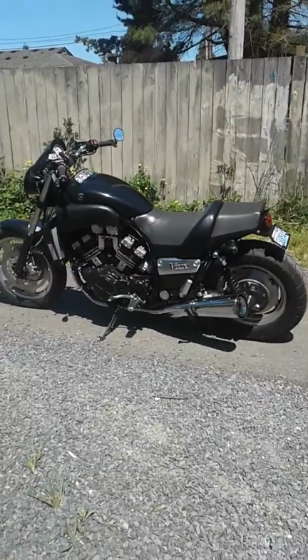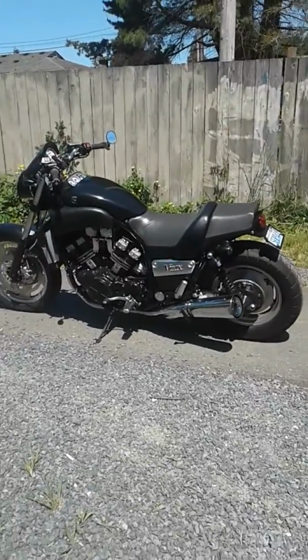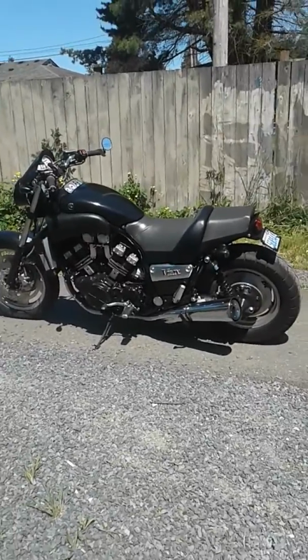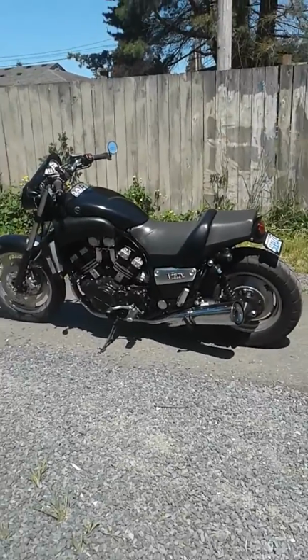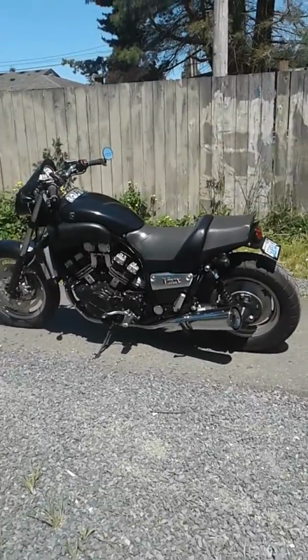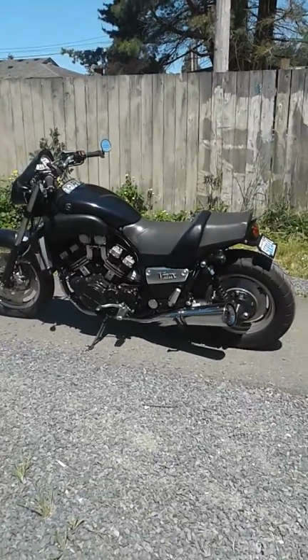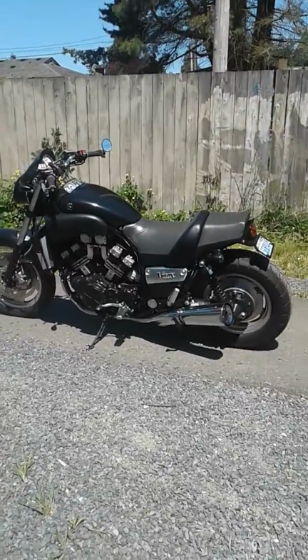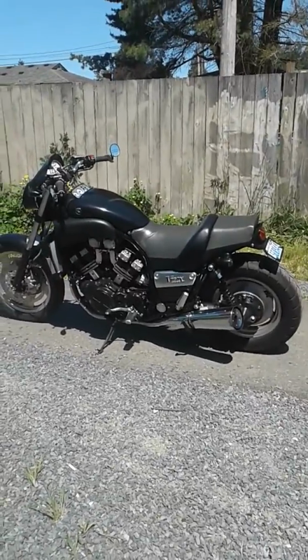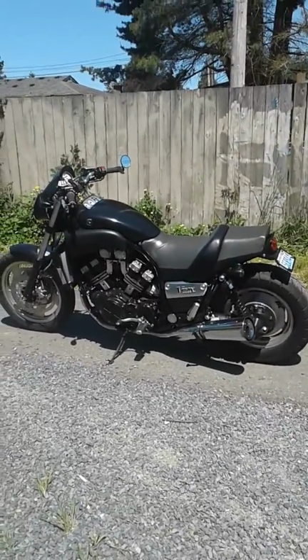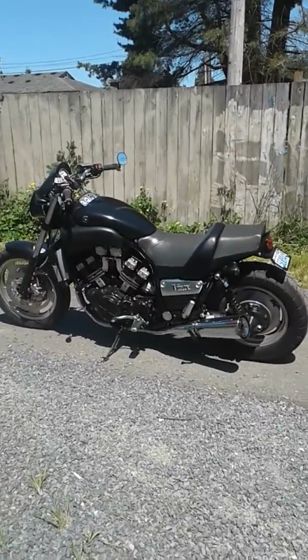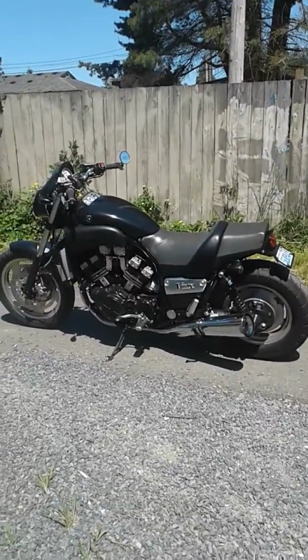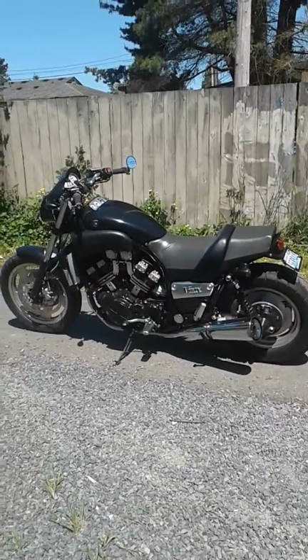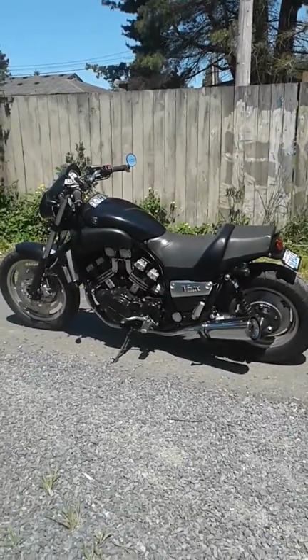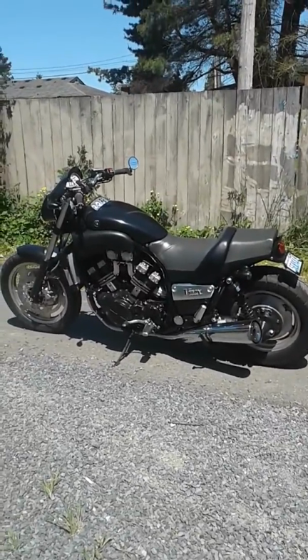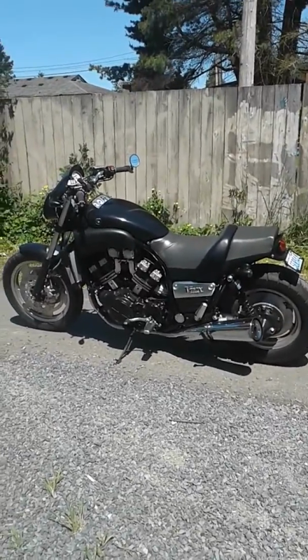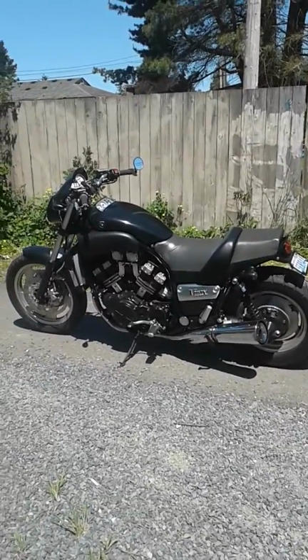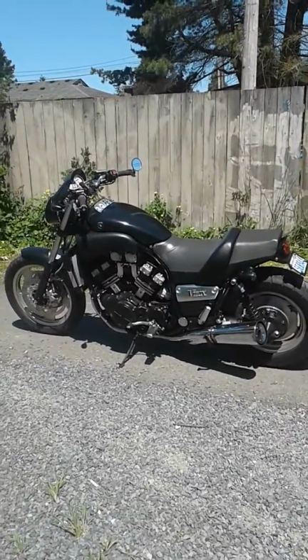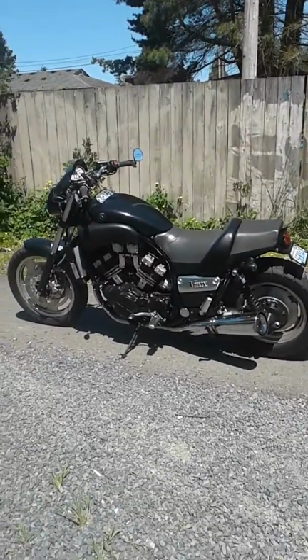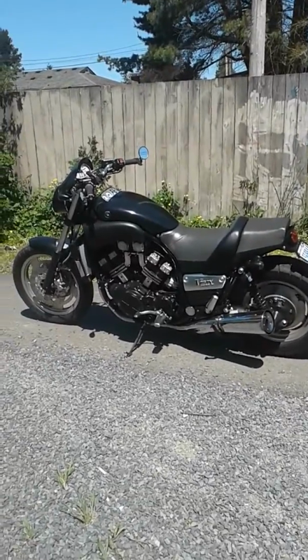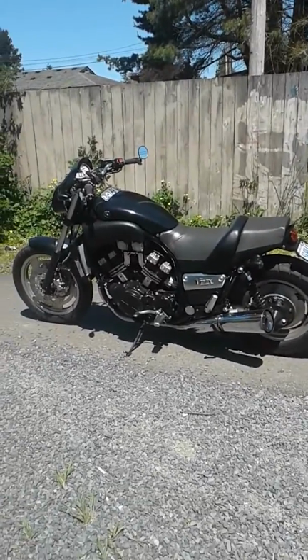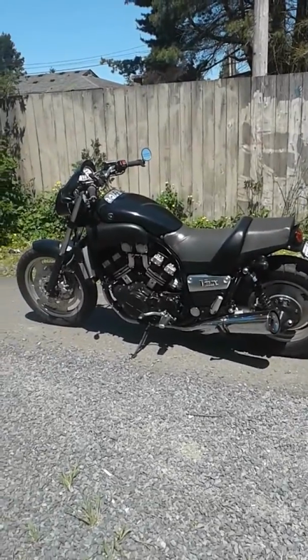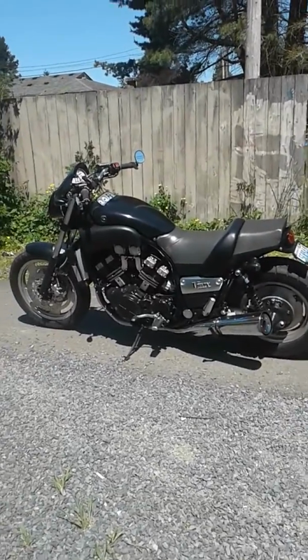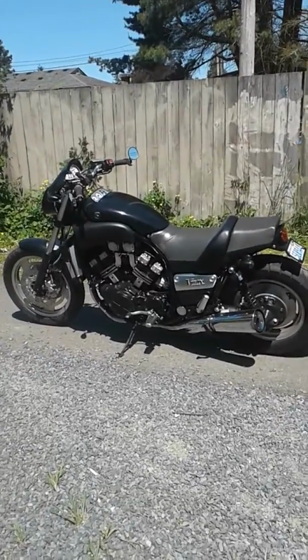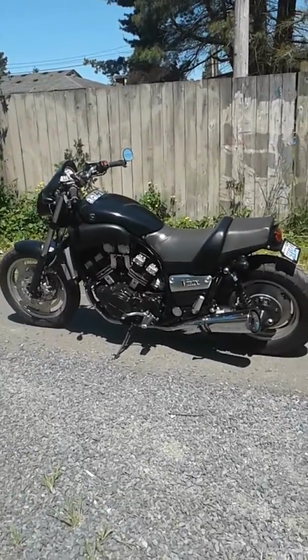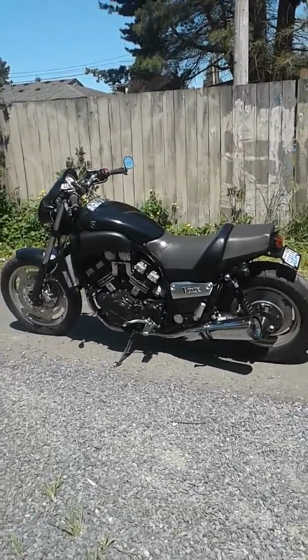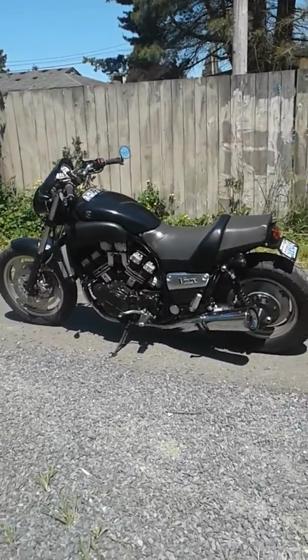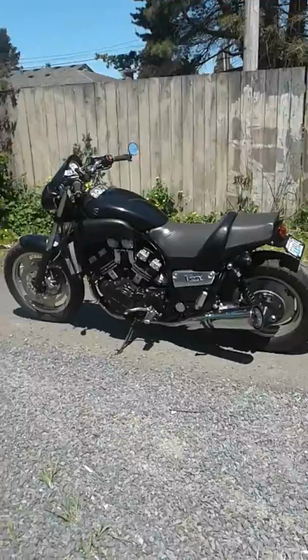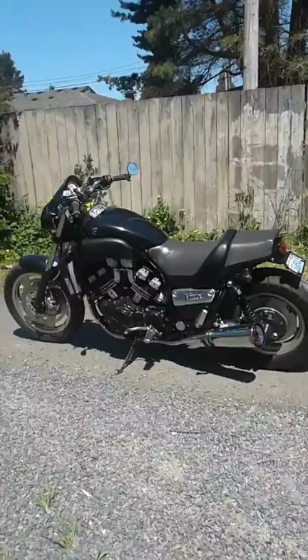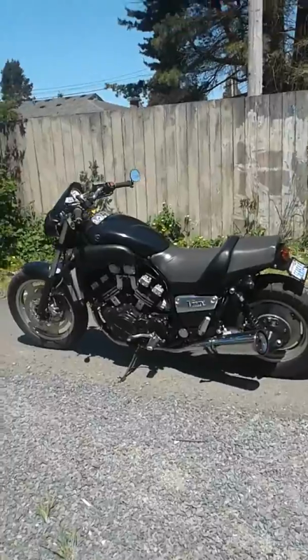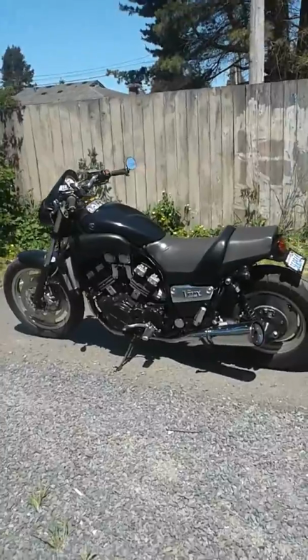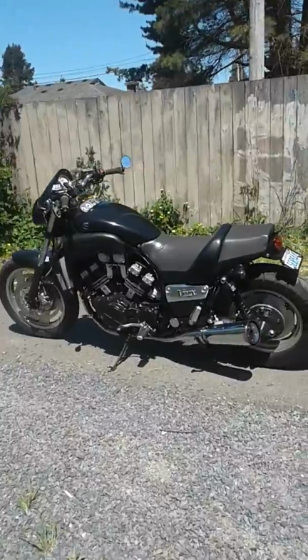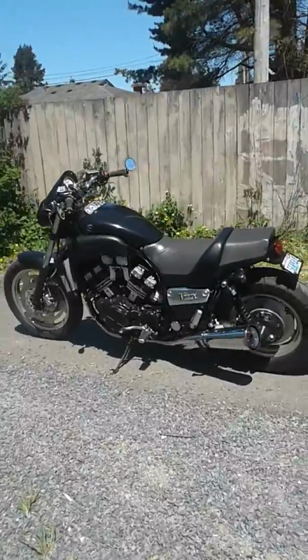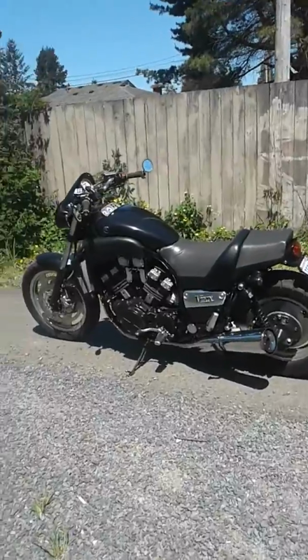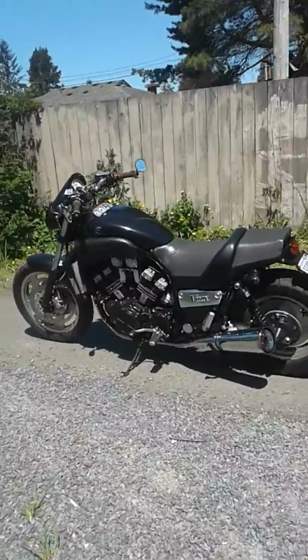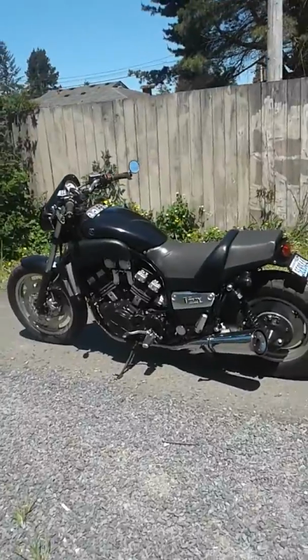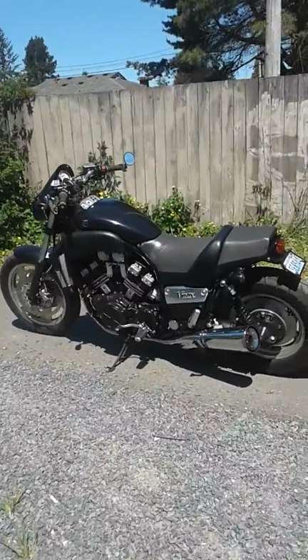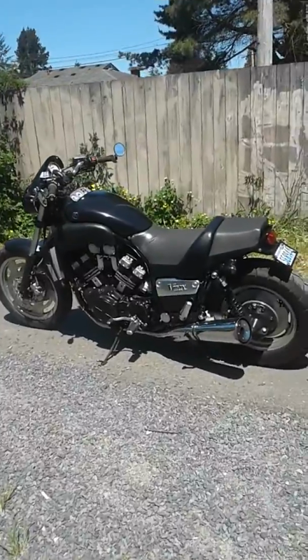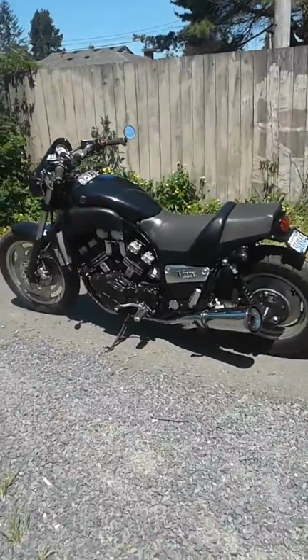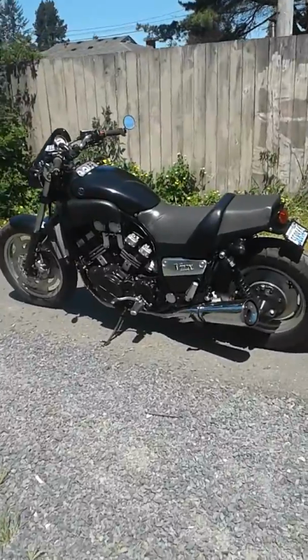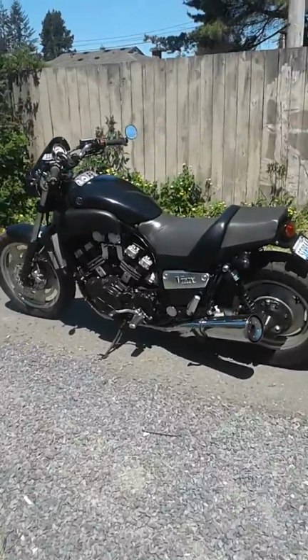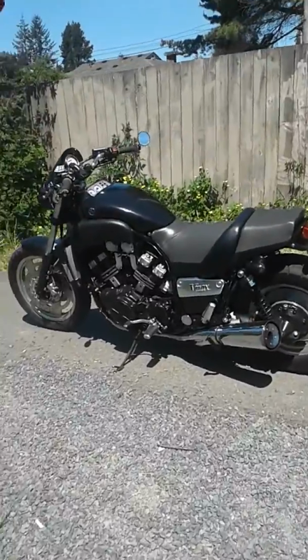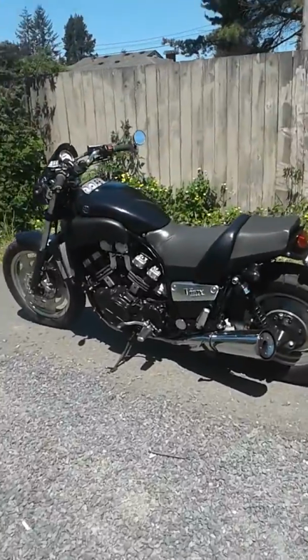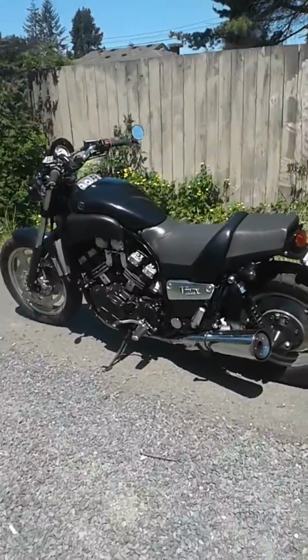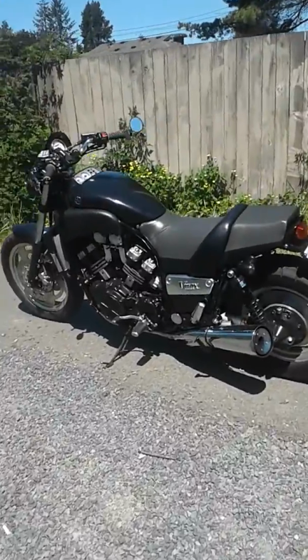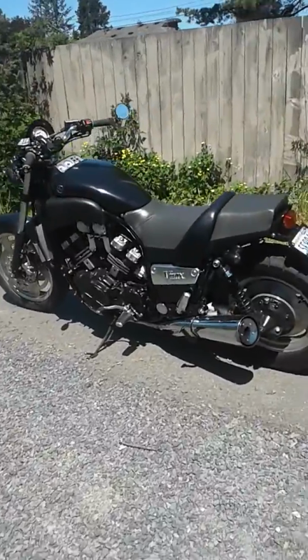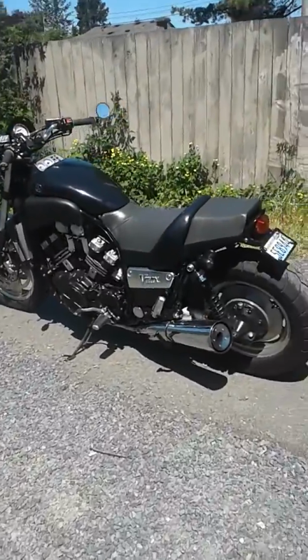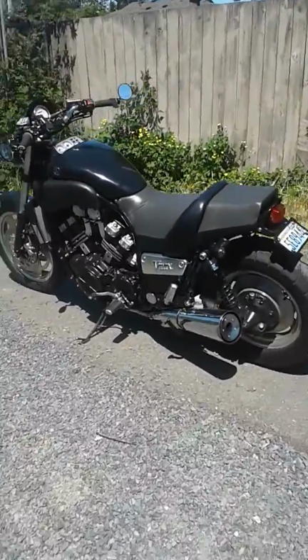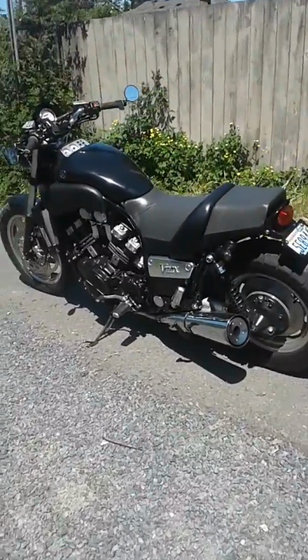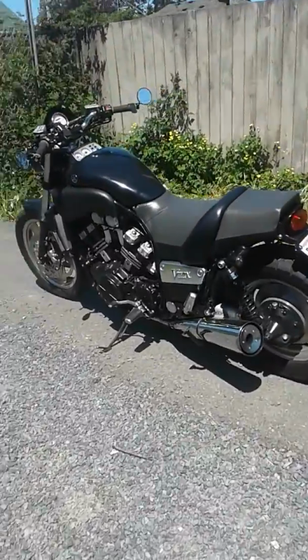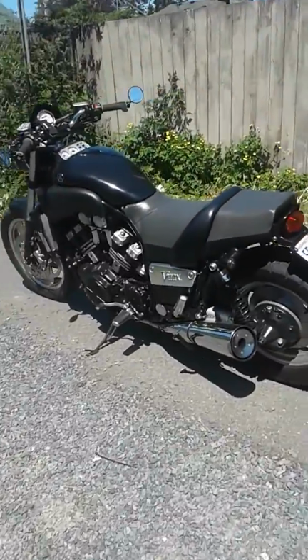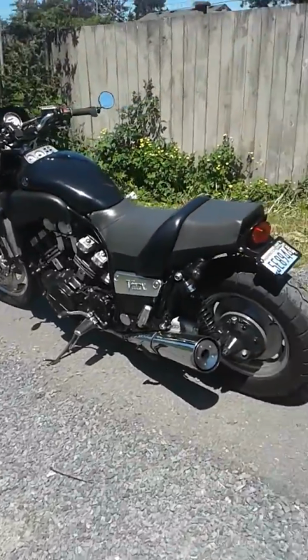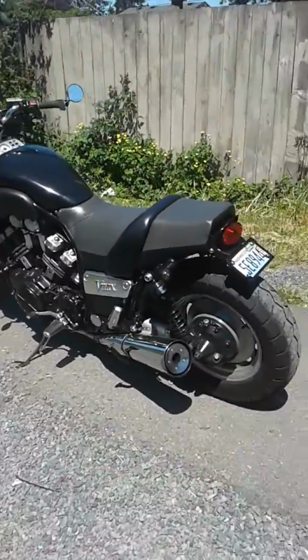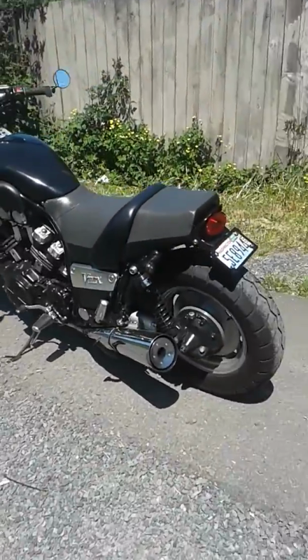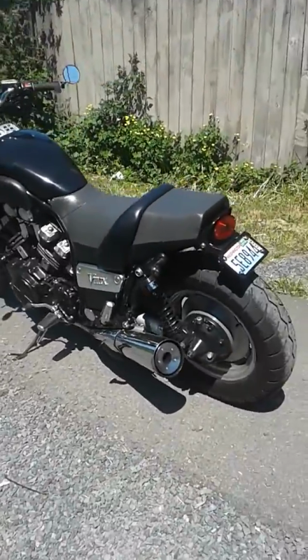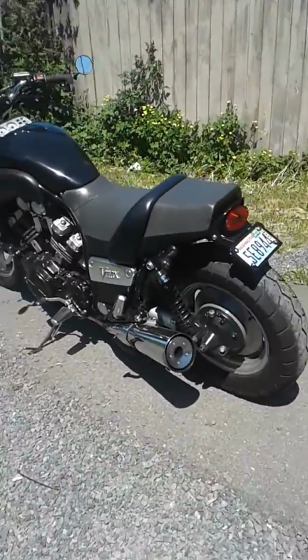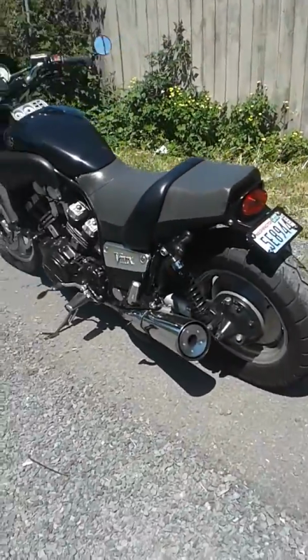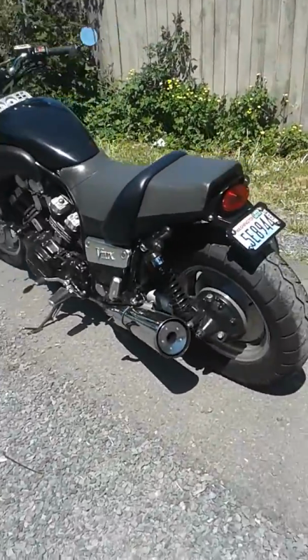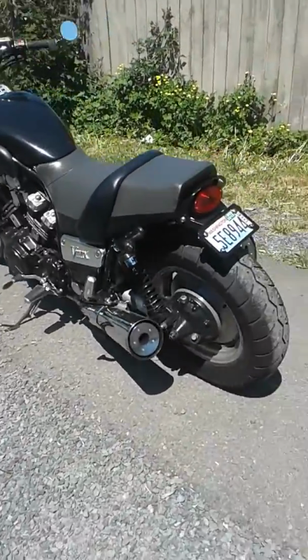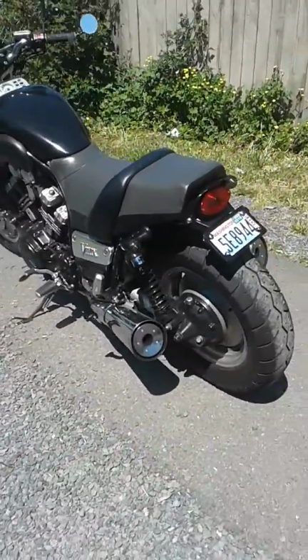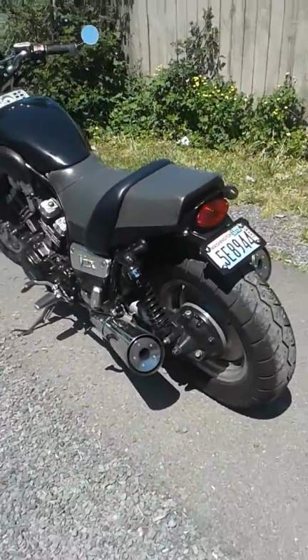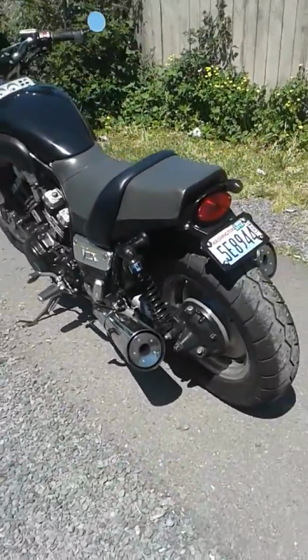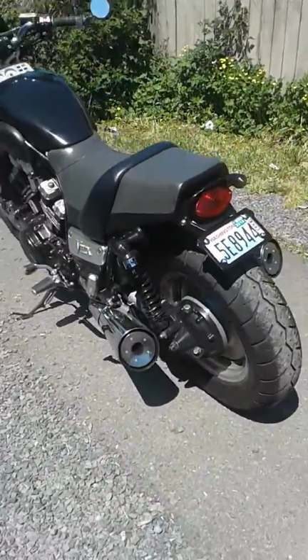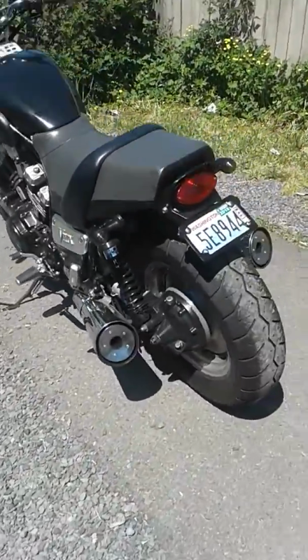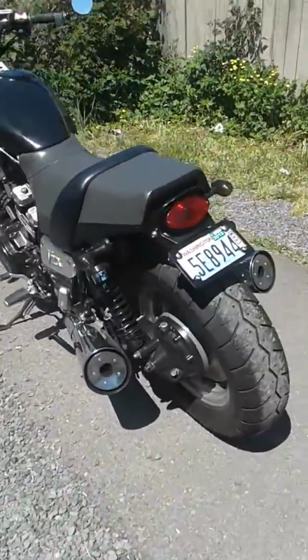All right, I've got a 1994 Yamaha V-Max with a whole bunch of stuff done to it.